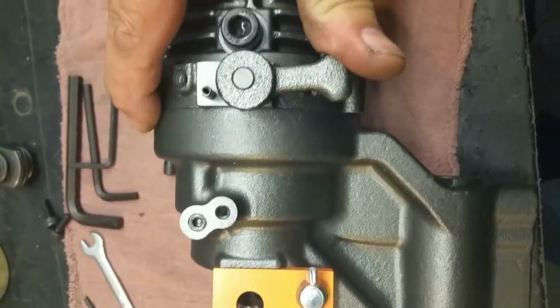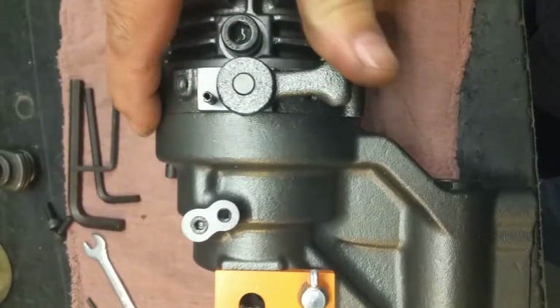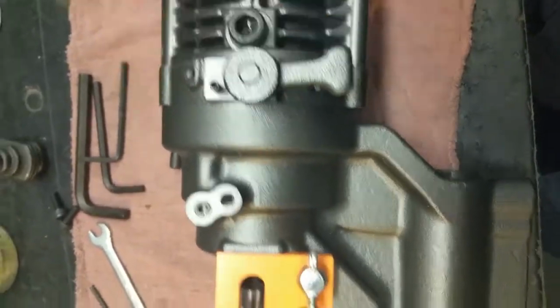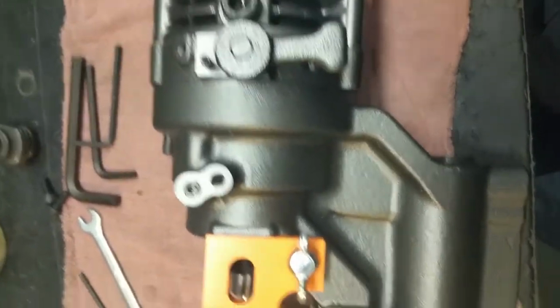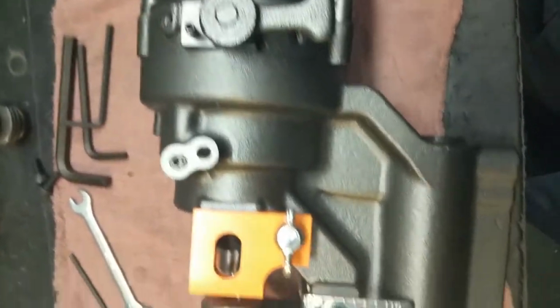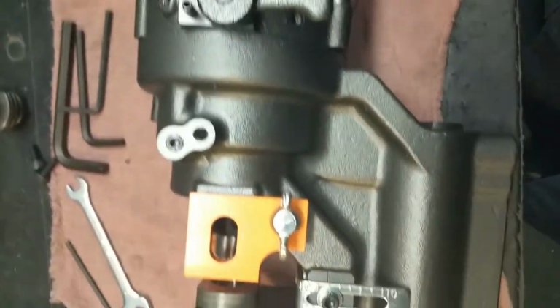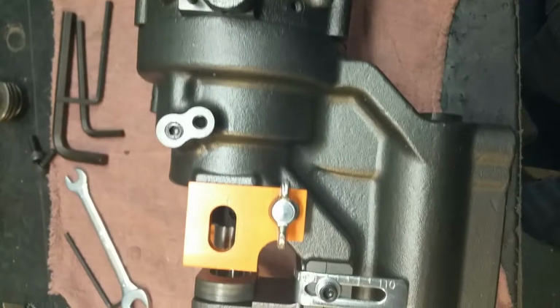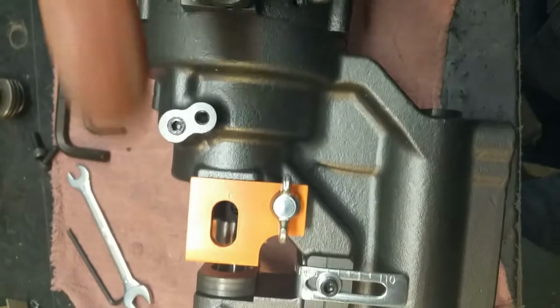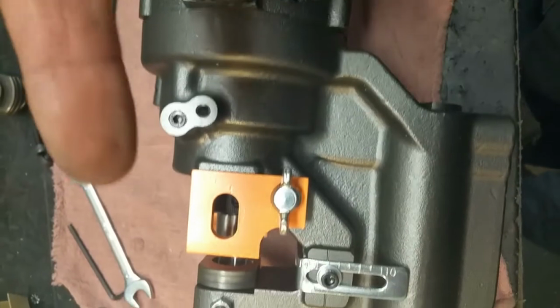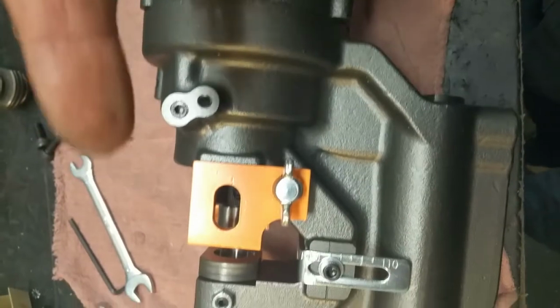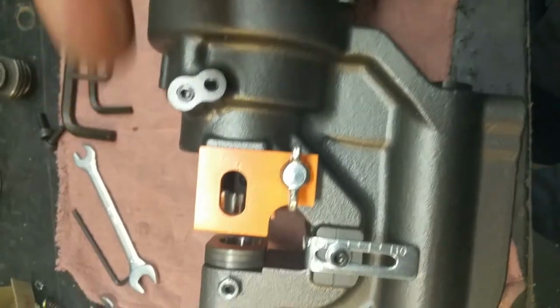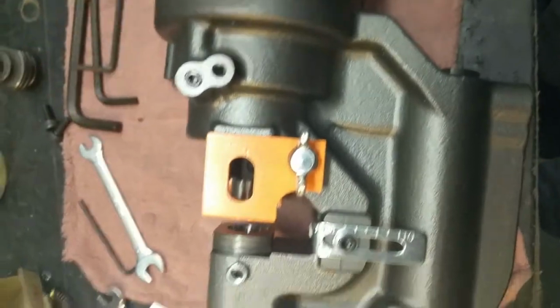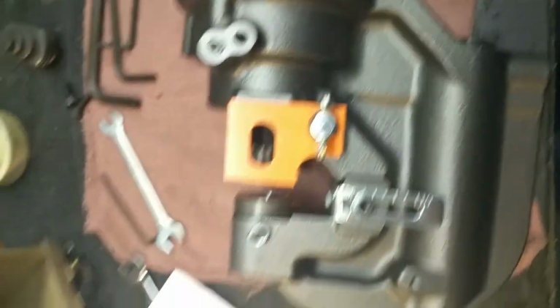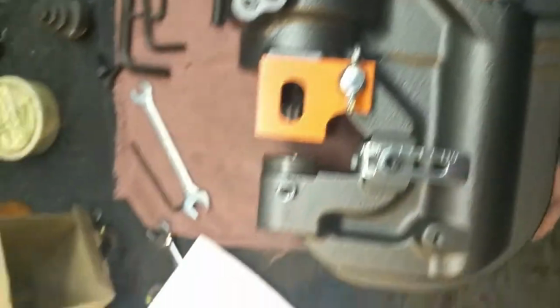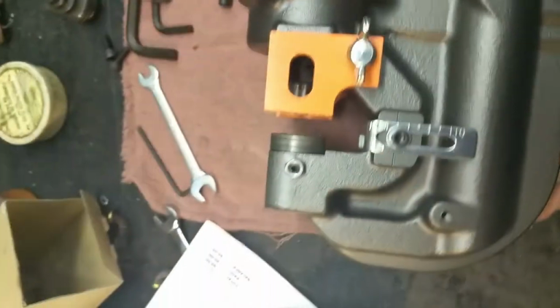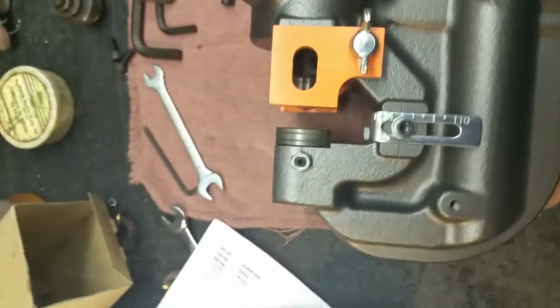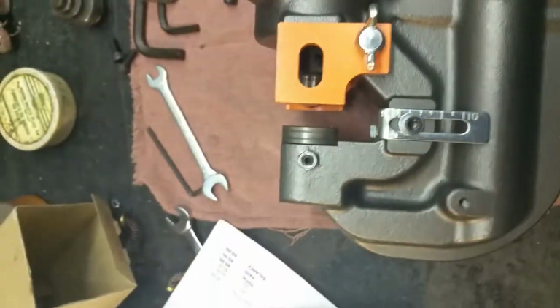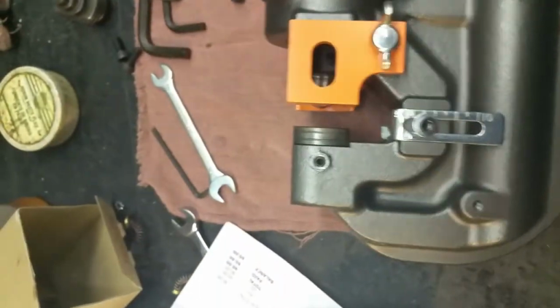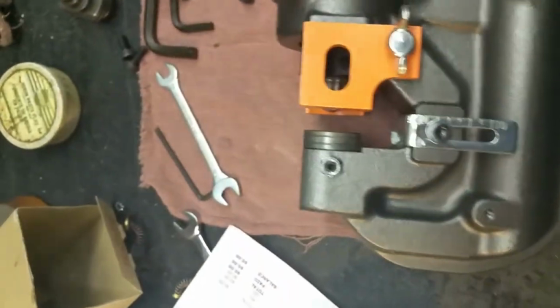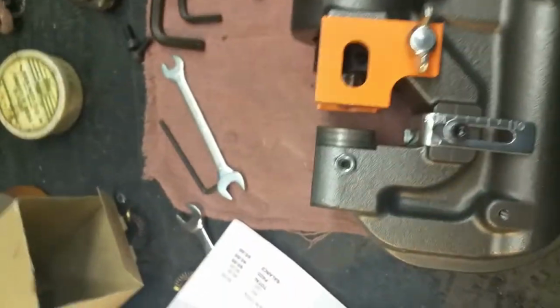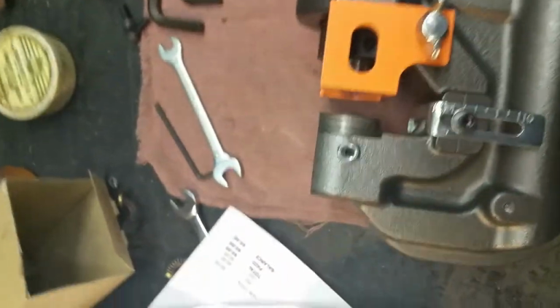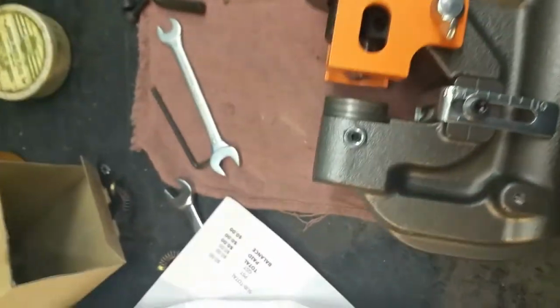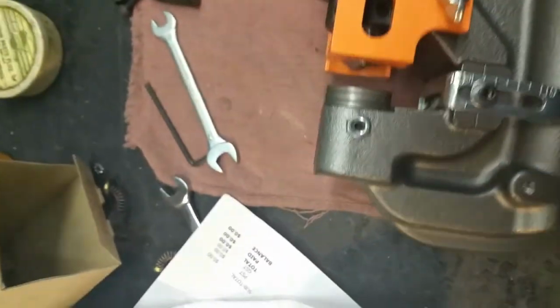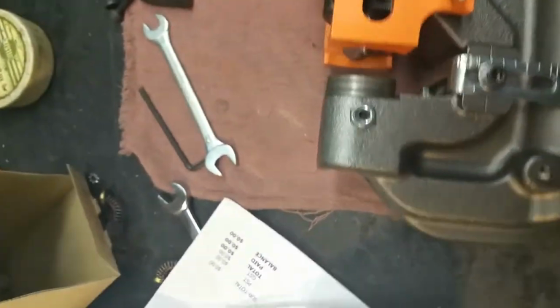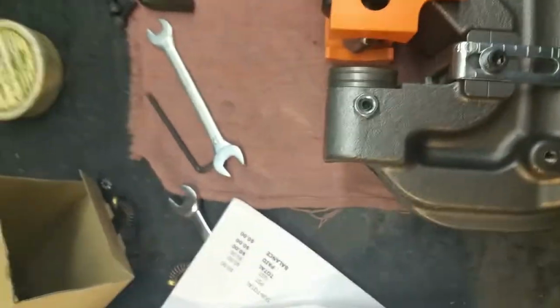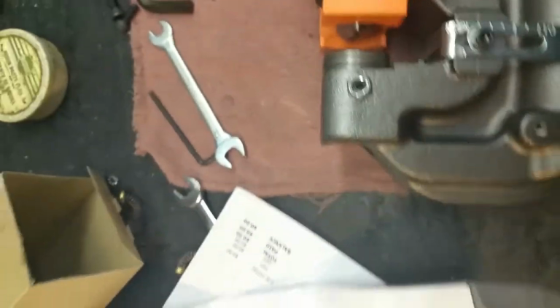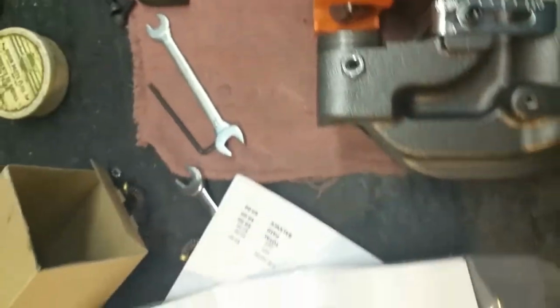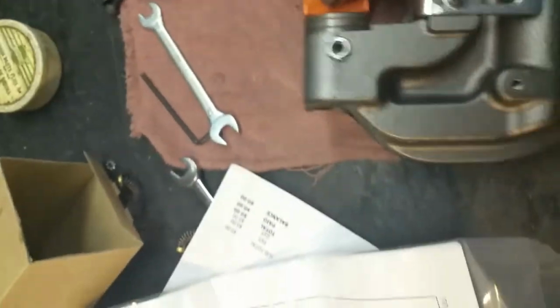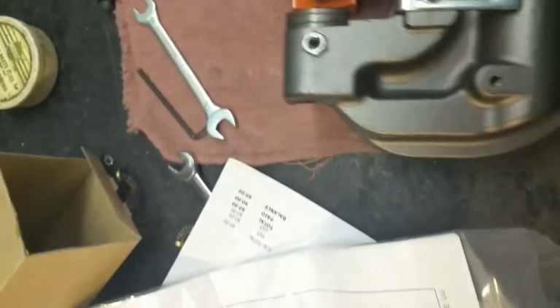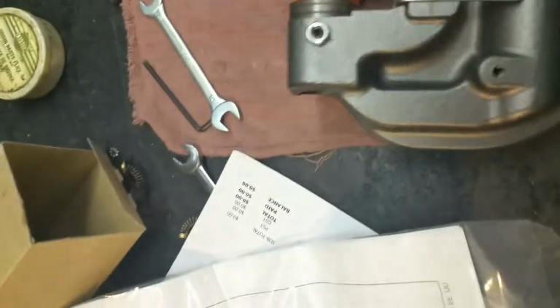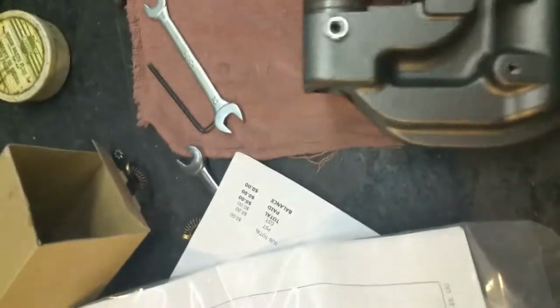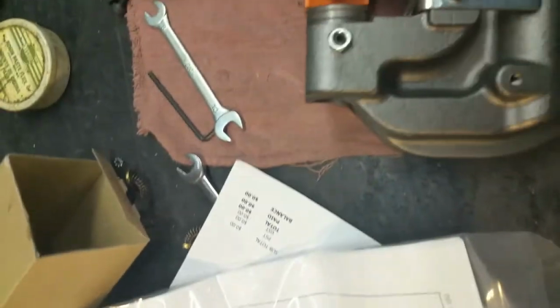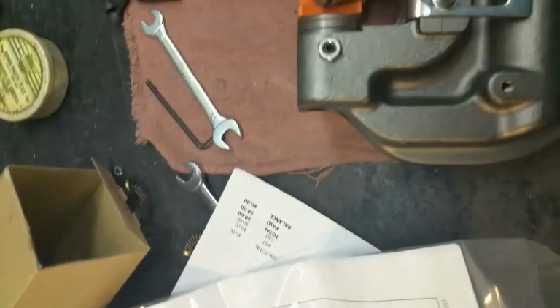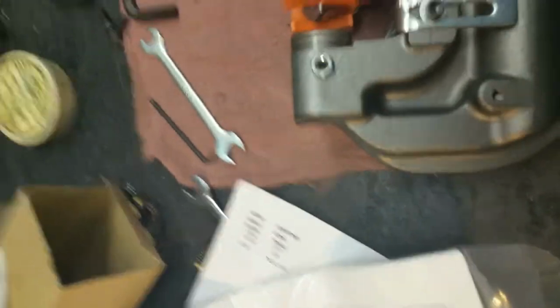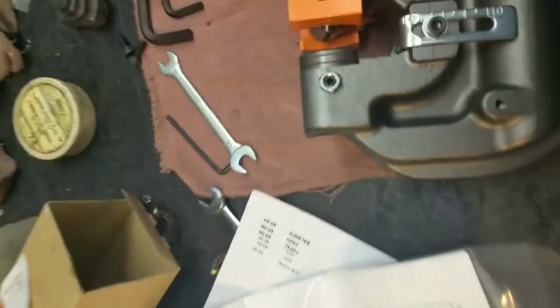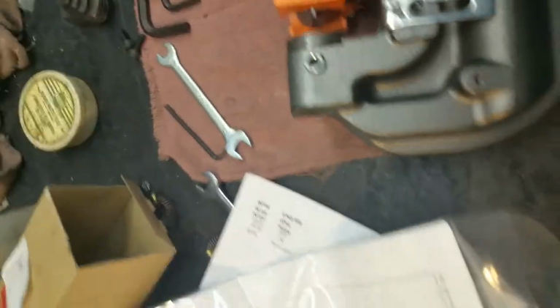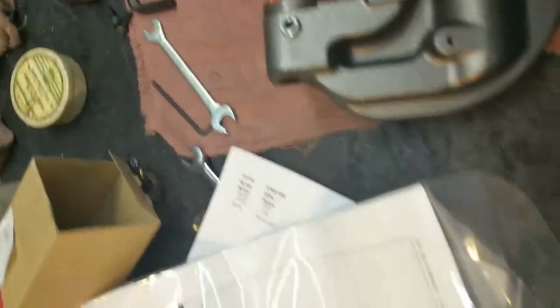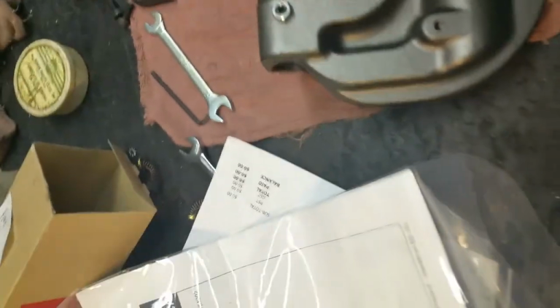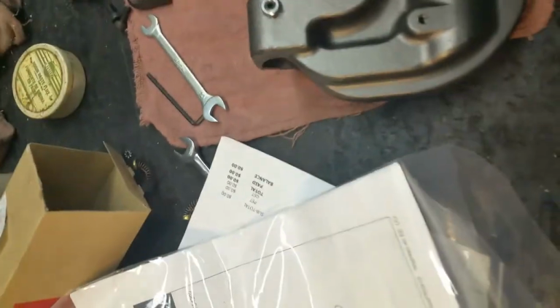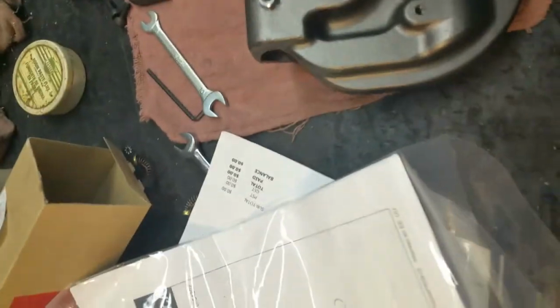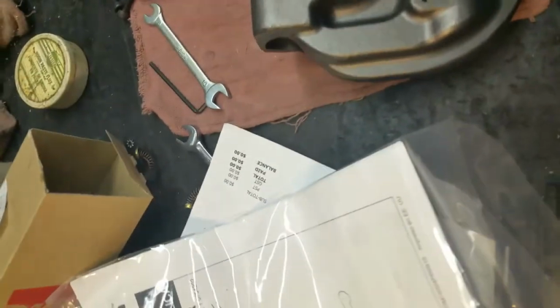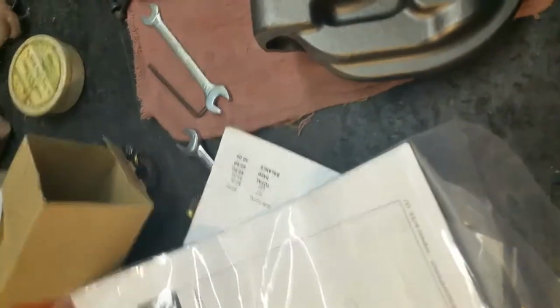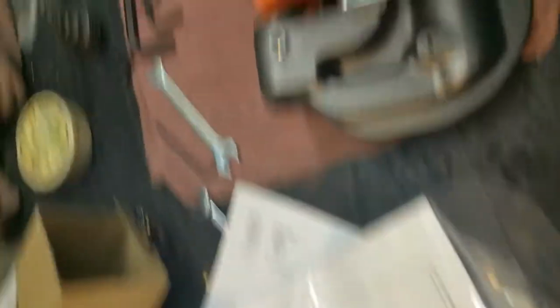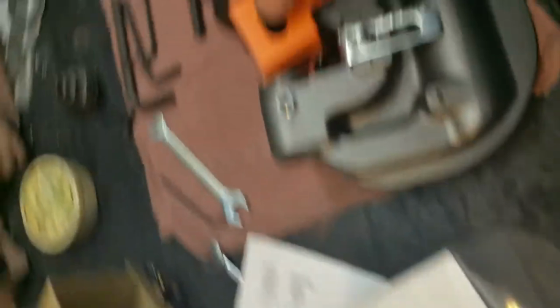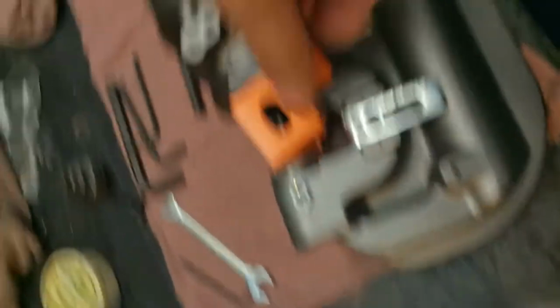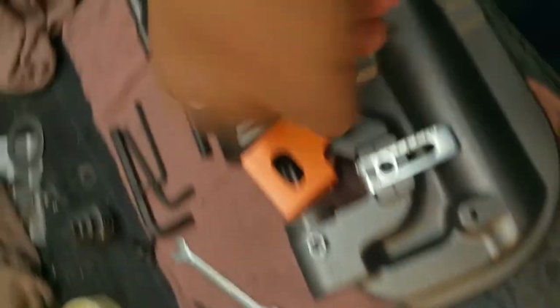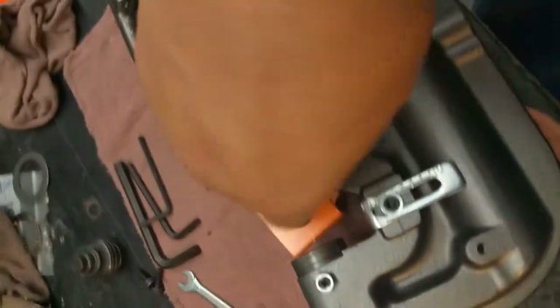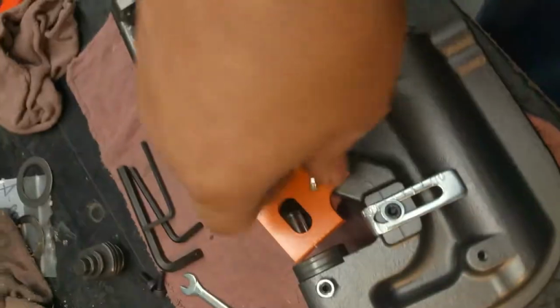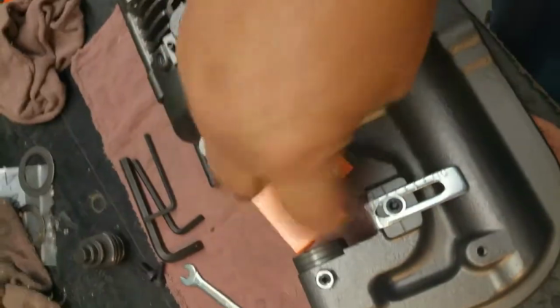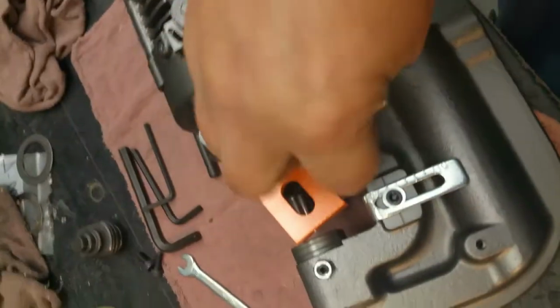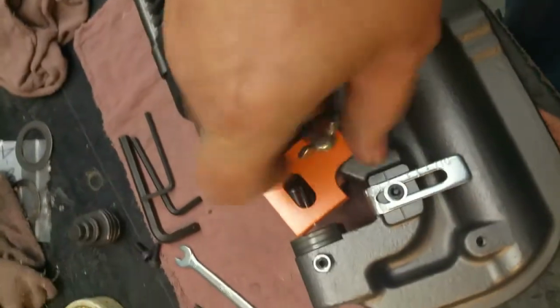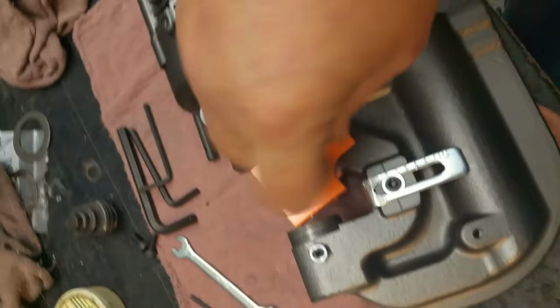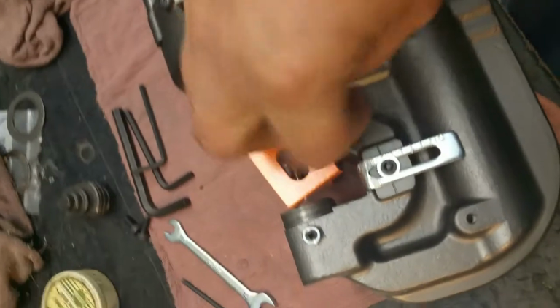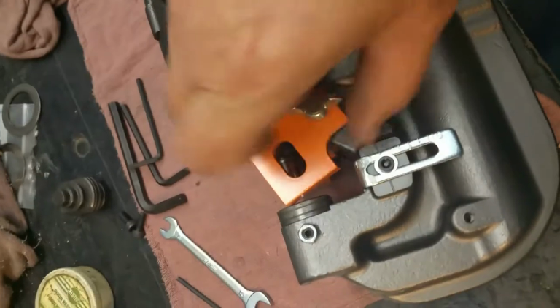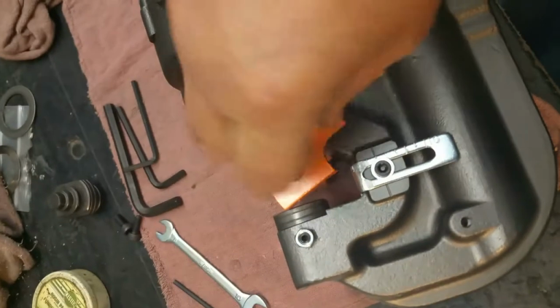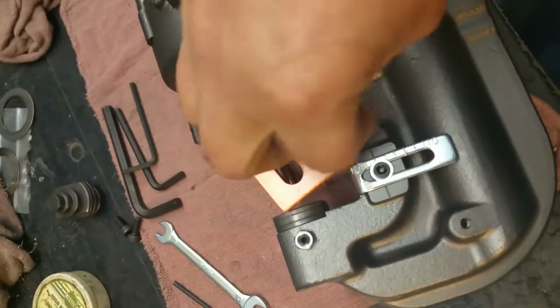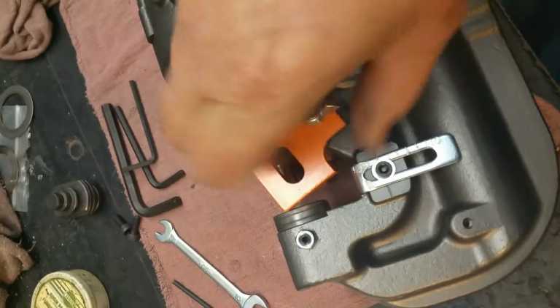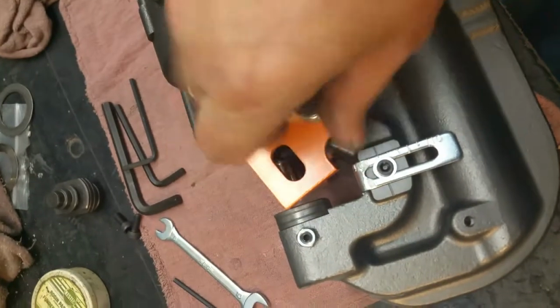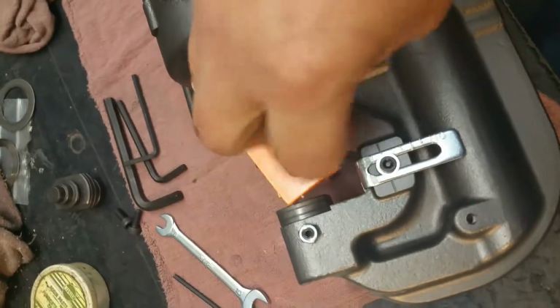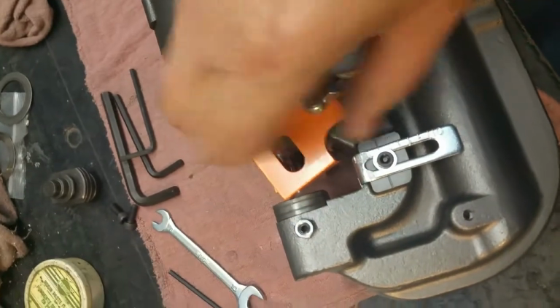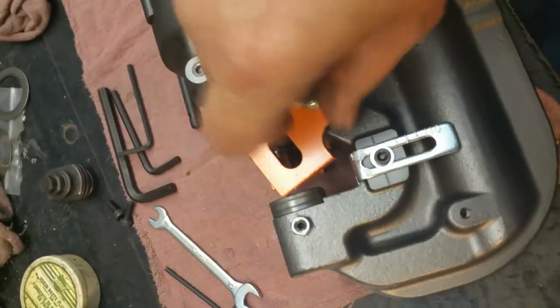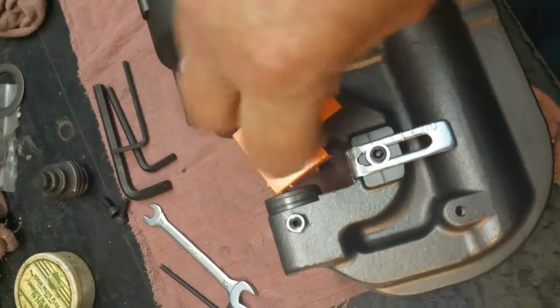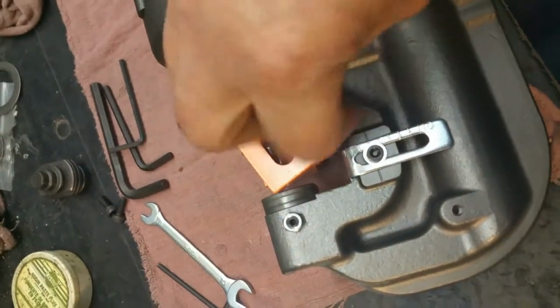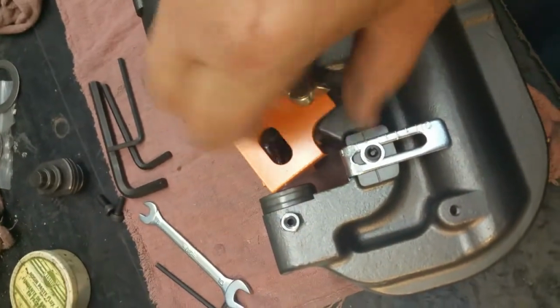I'll take the guard off so you guys can see exactly what I'm talking about.